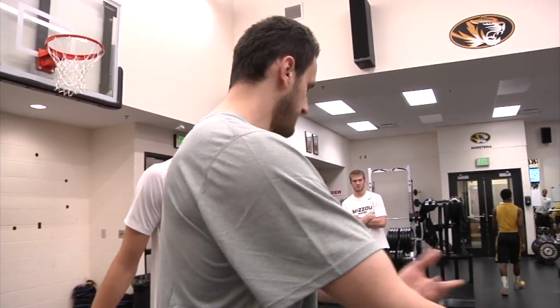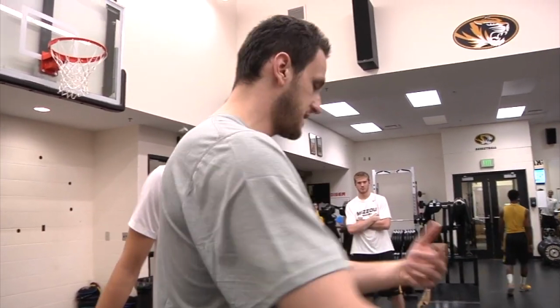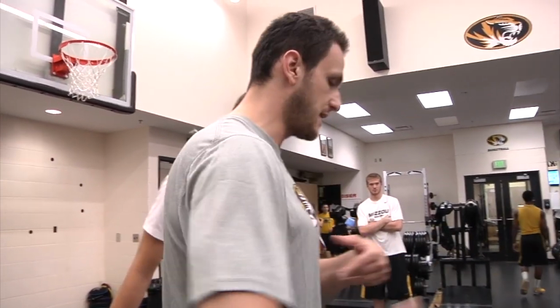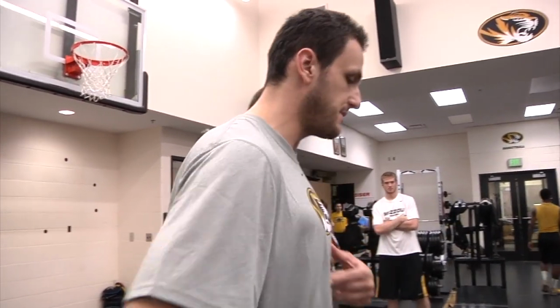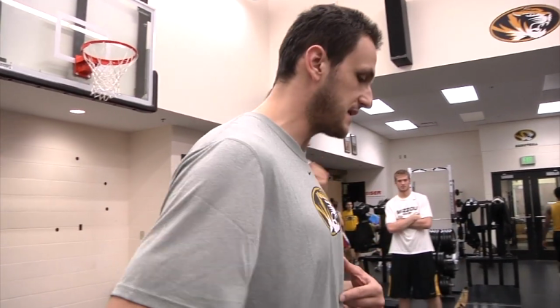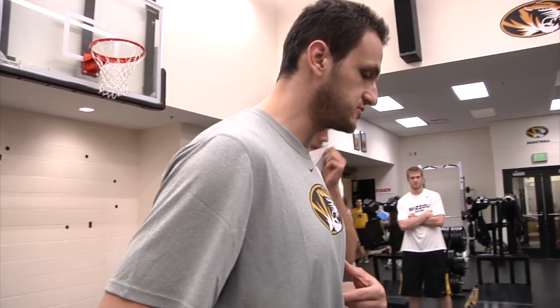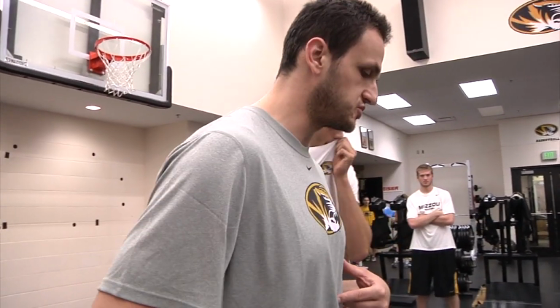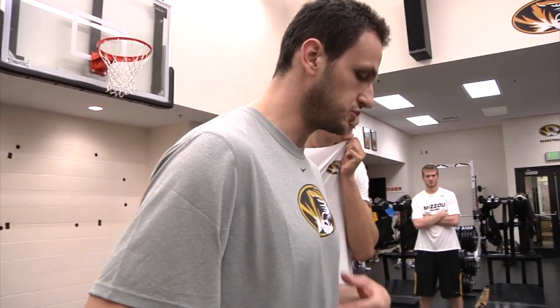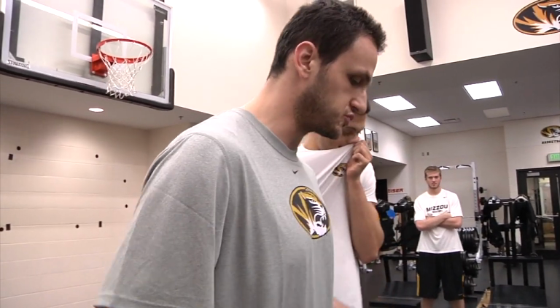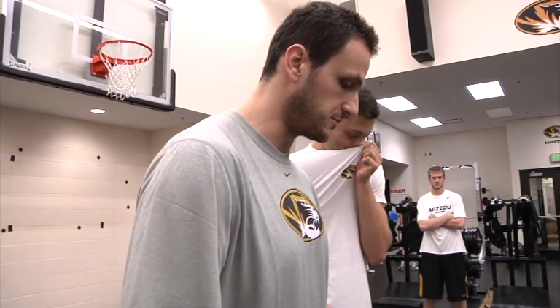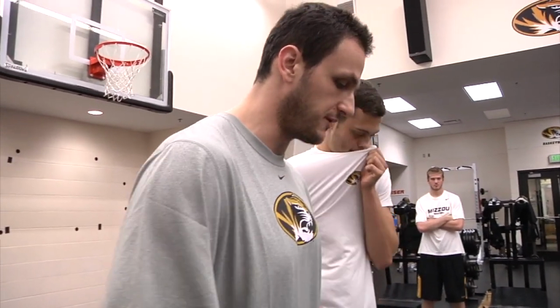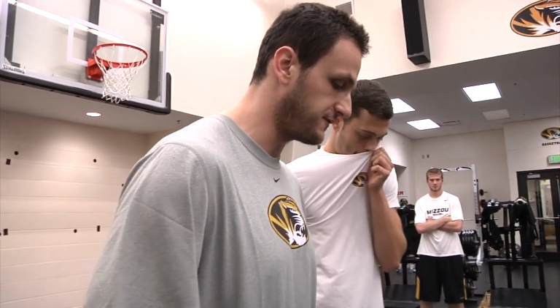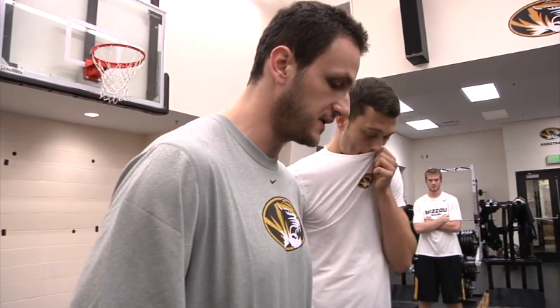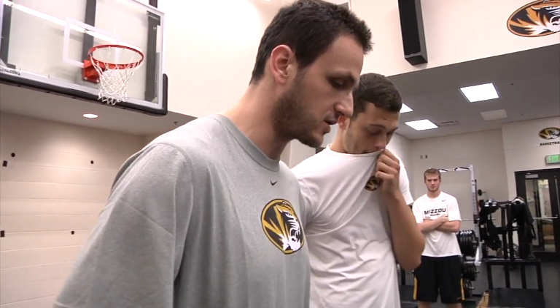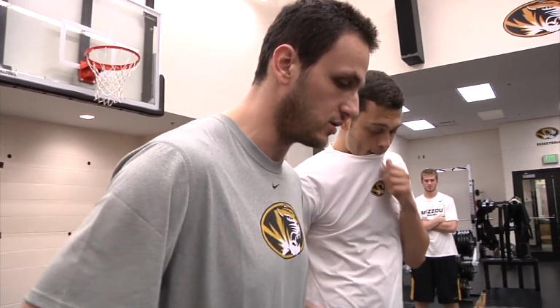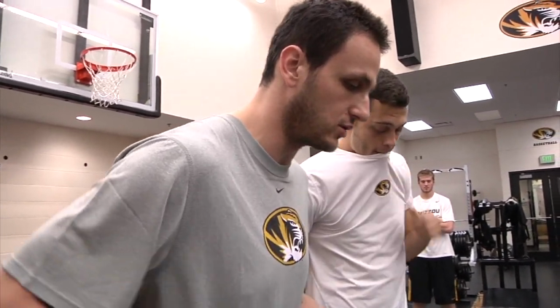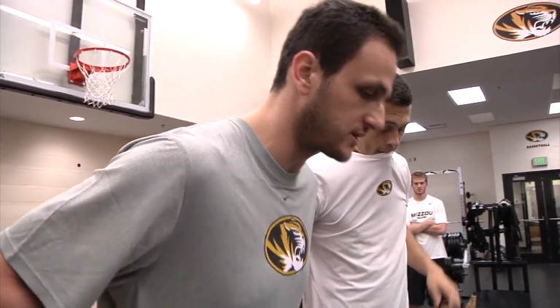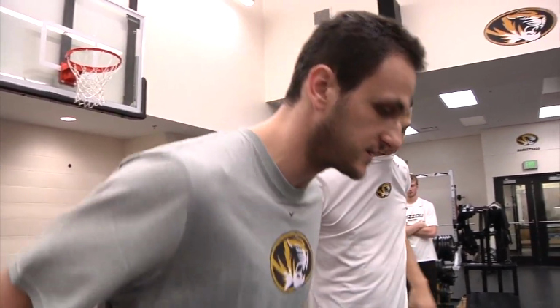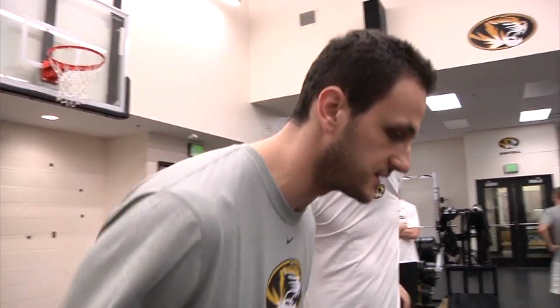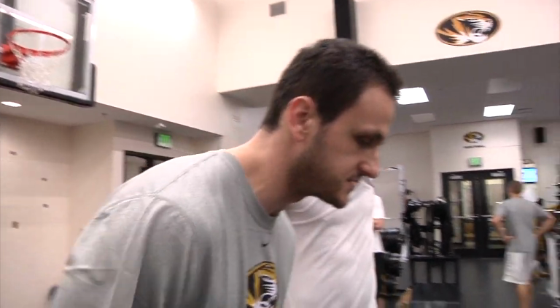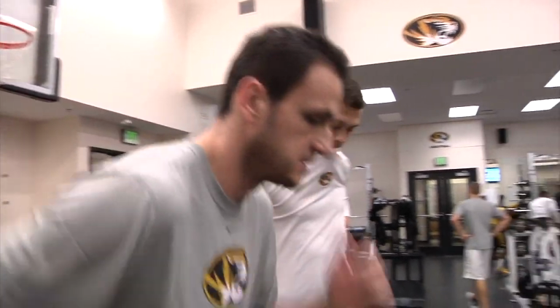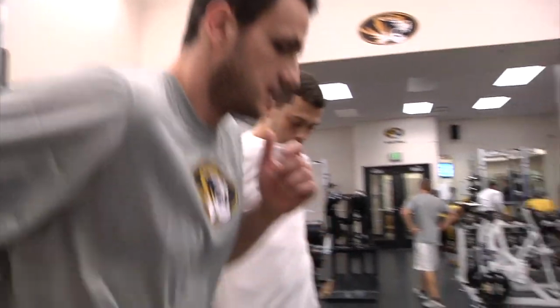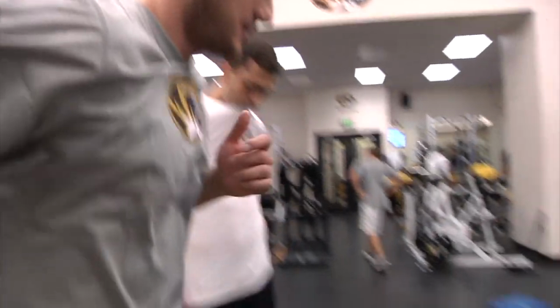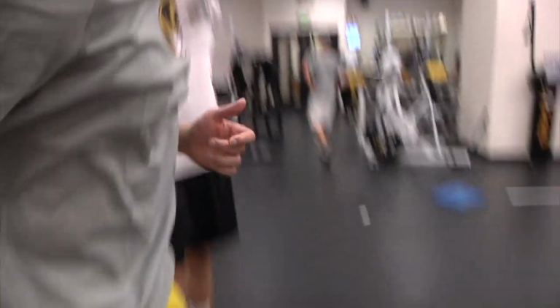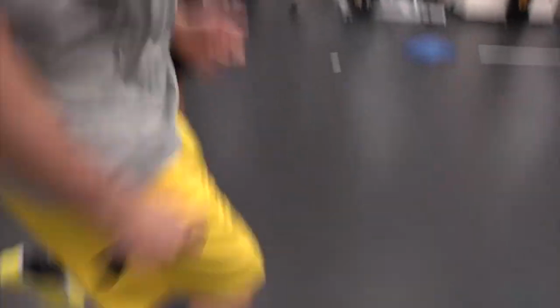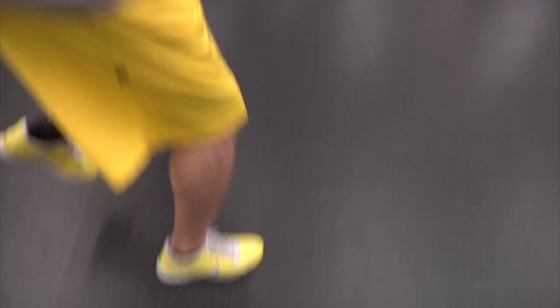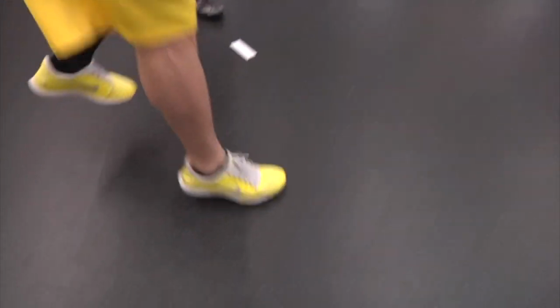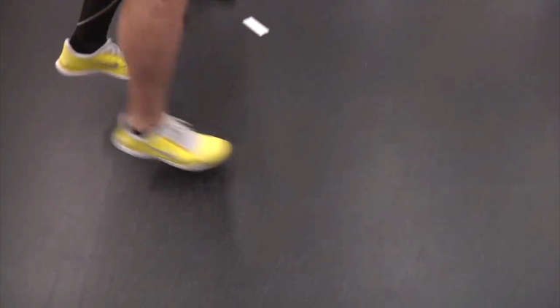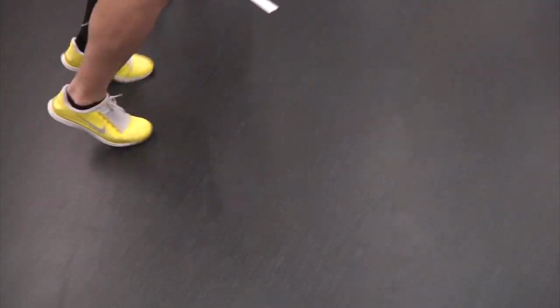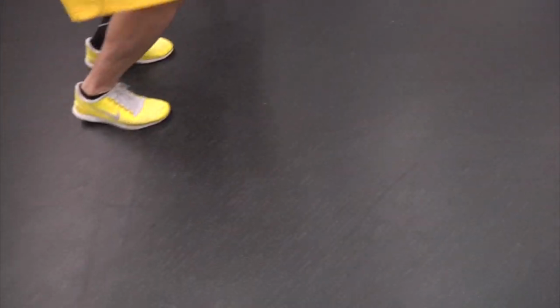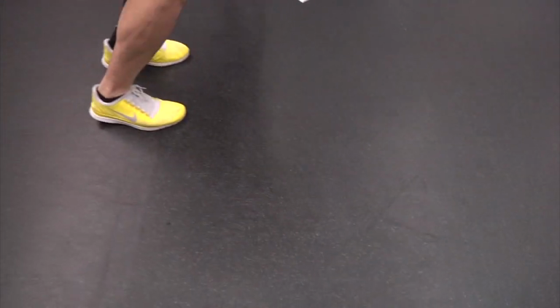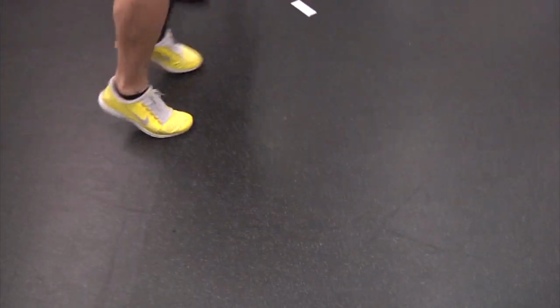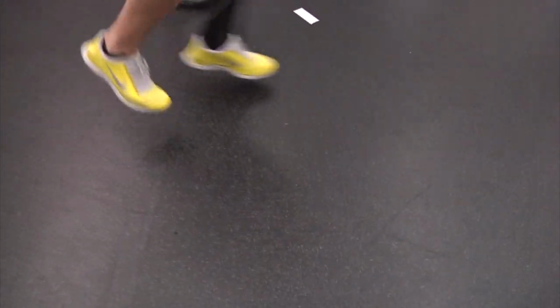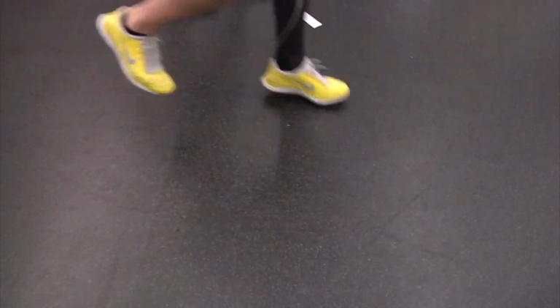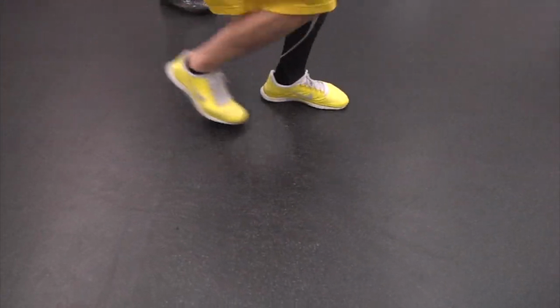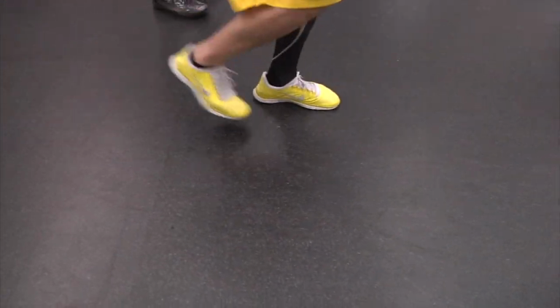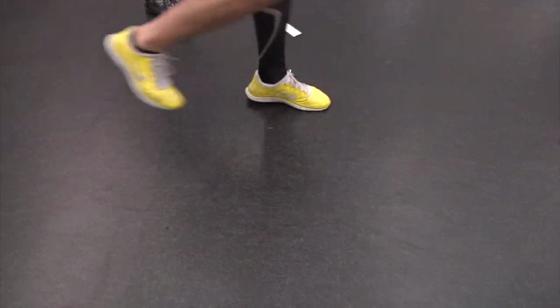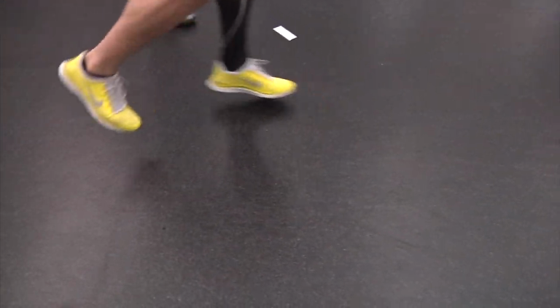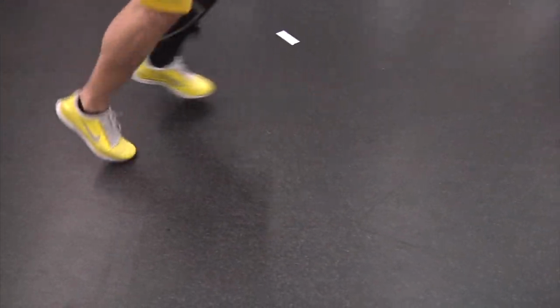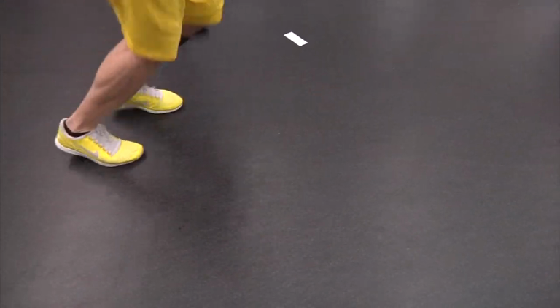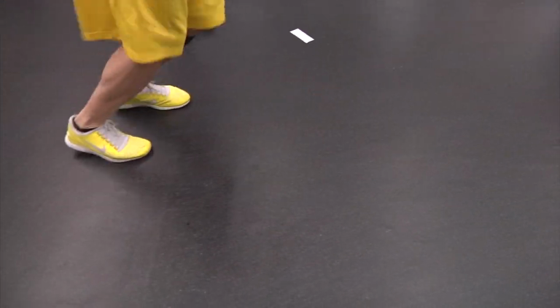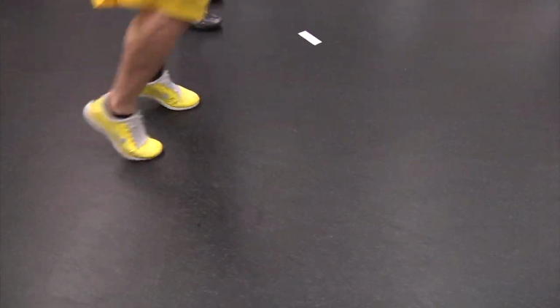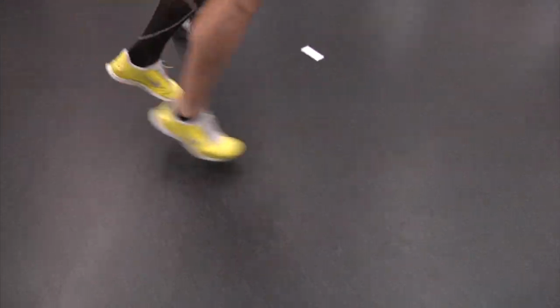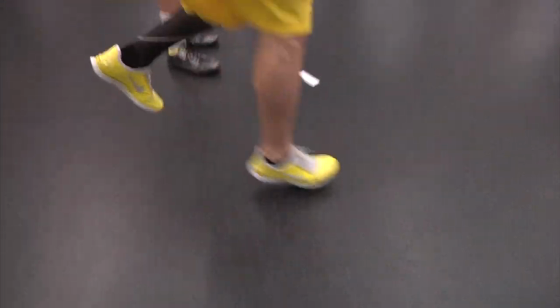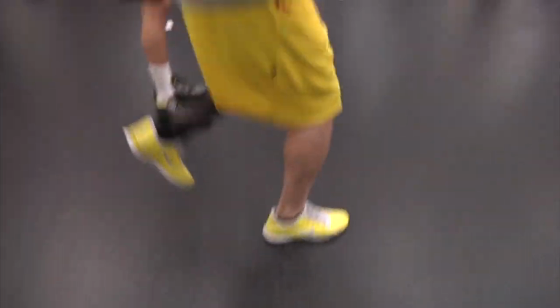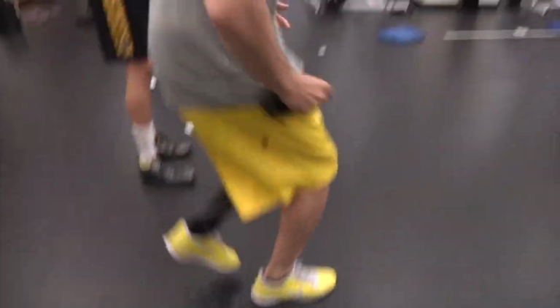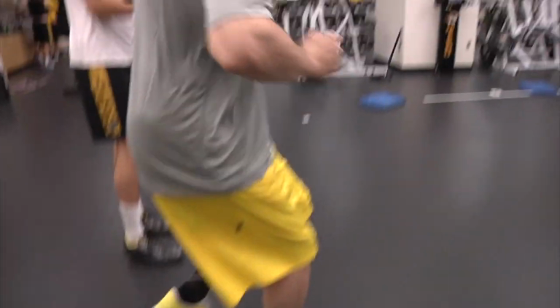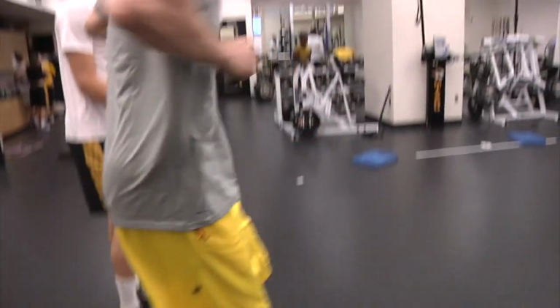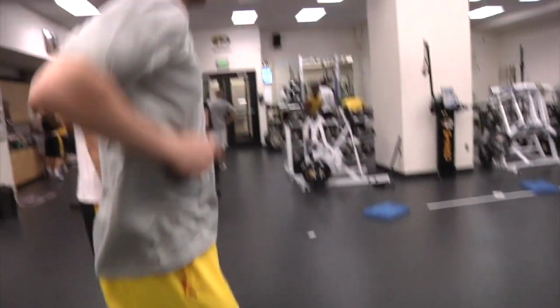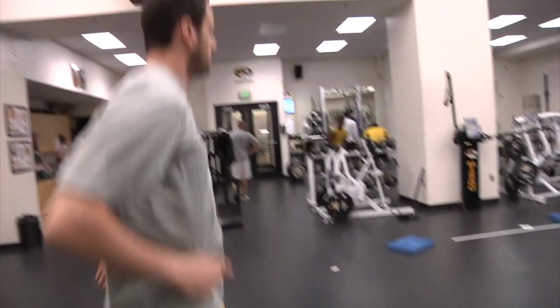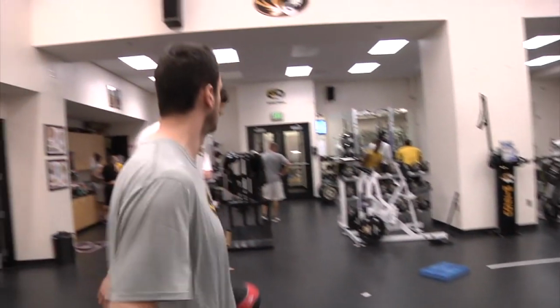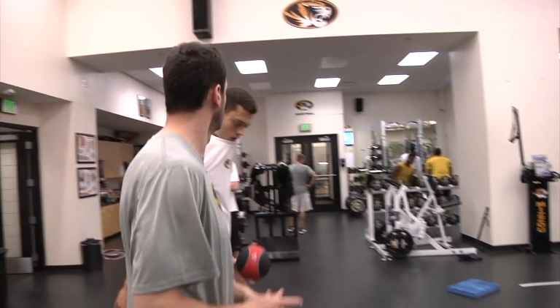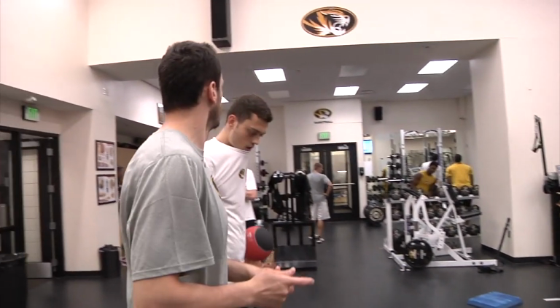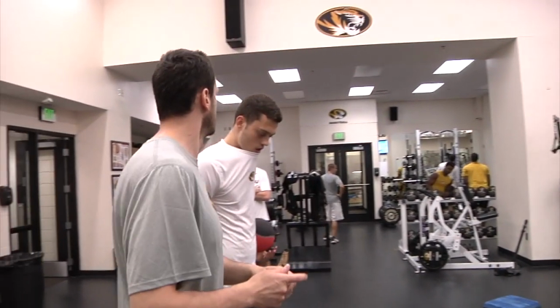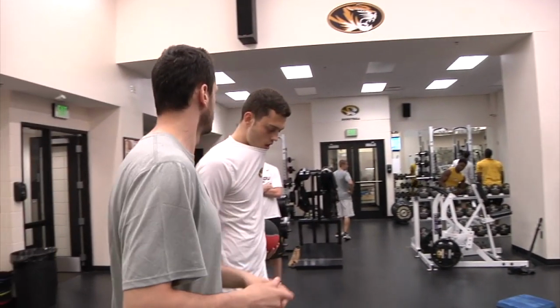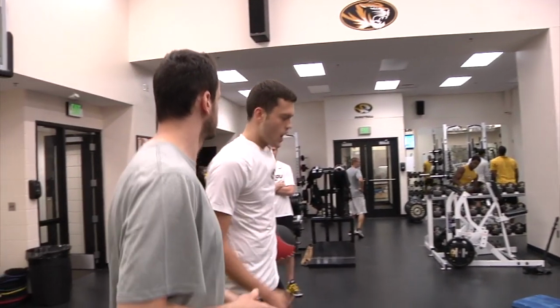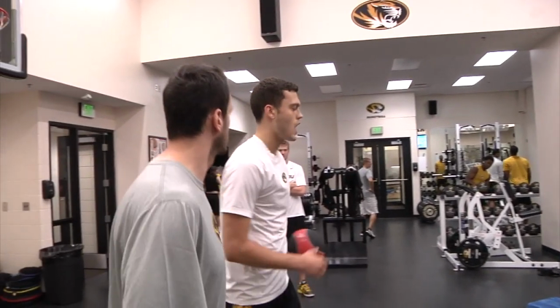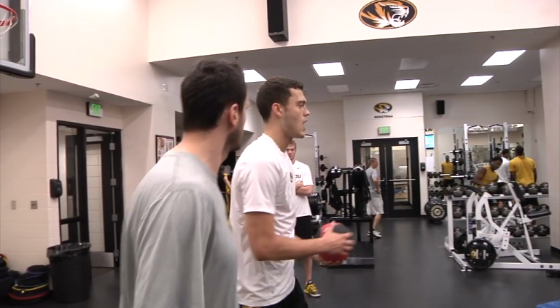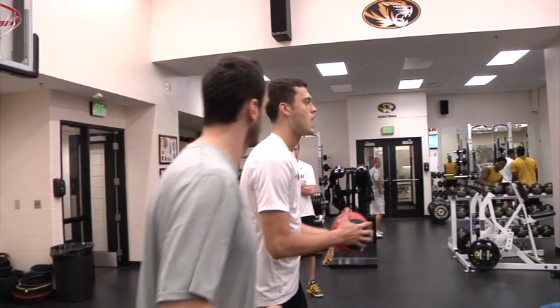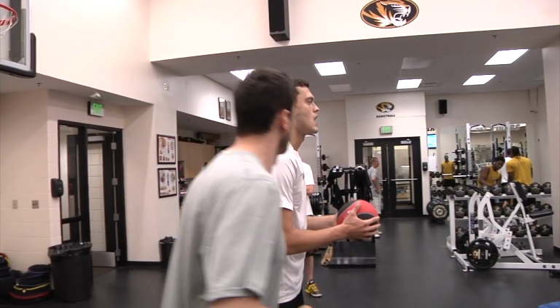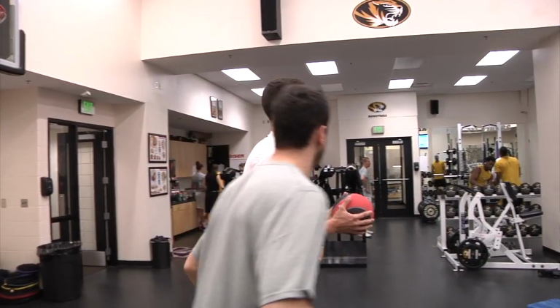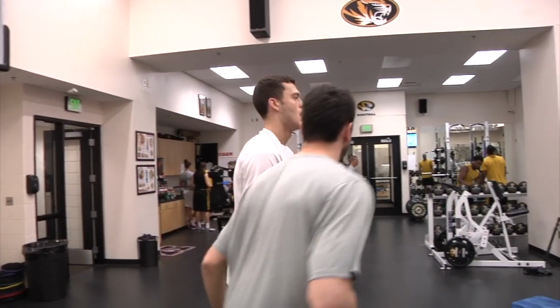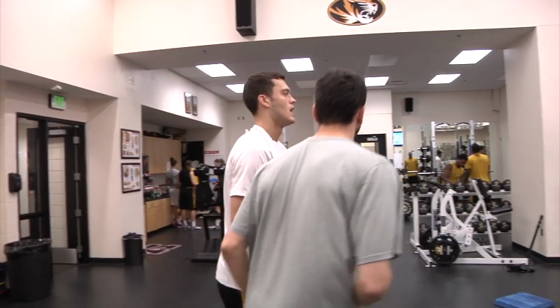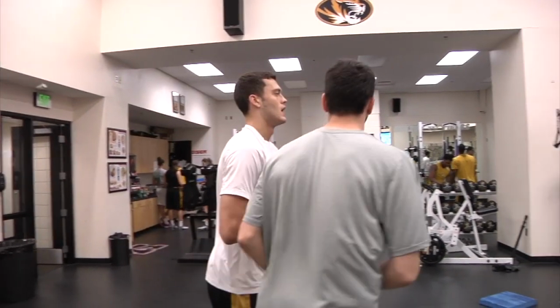I'm gonna come back to two so my feet are gonna look like this. Each exercise is designed with basketball skills in mind.